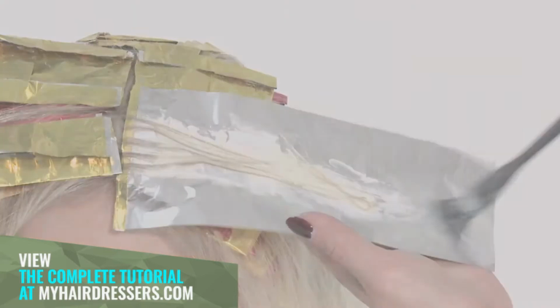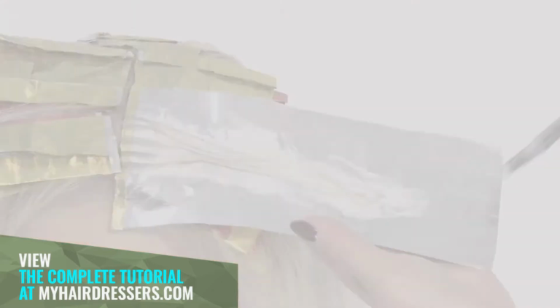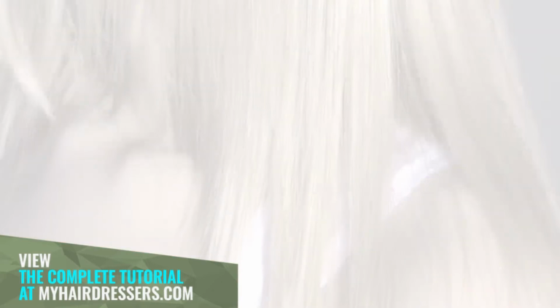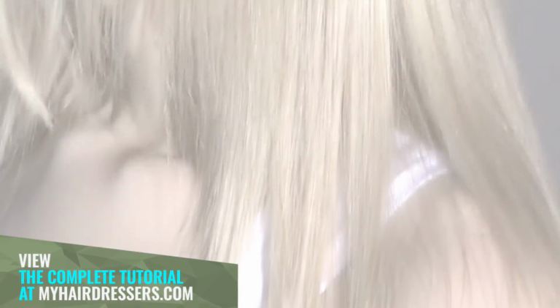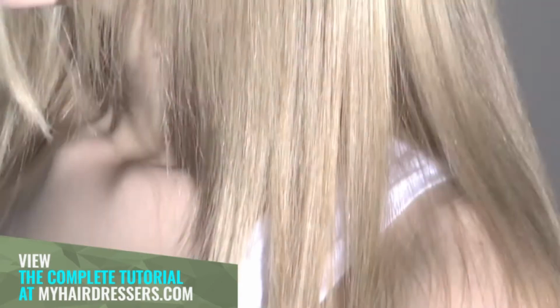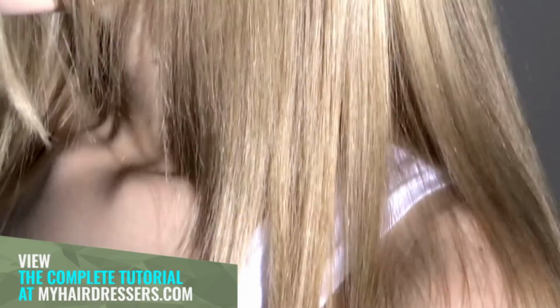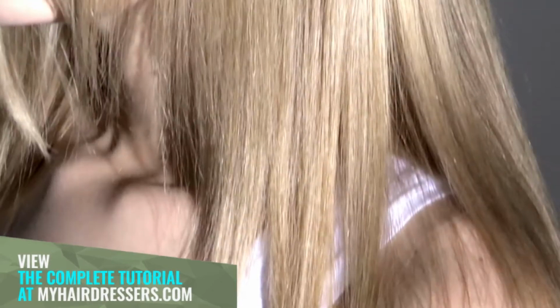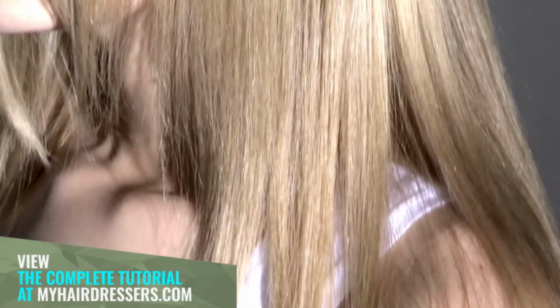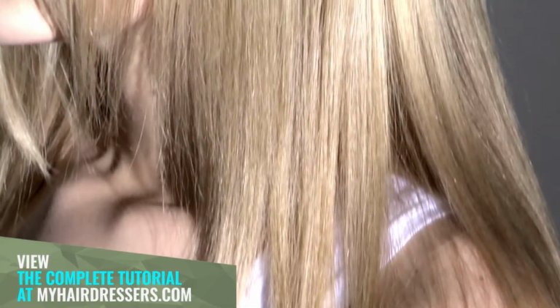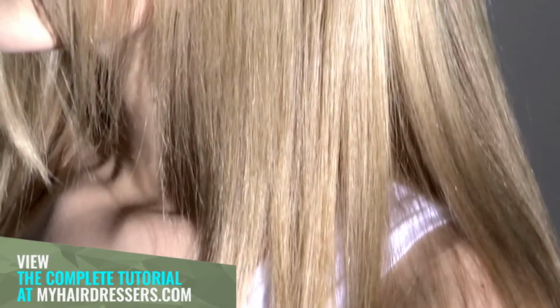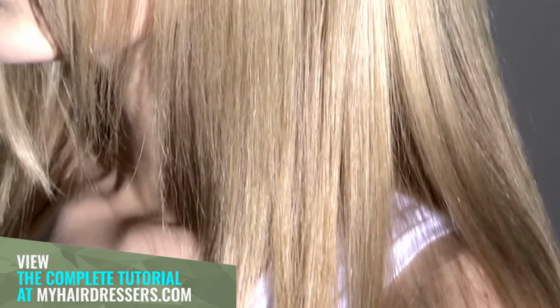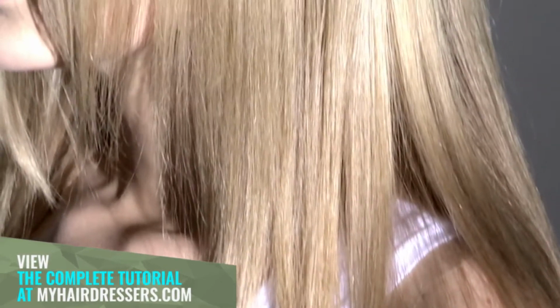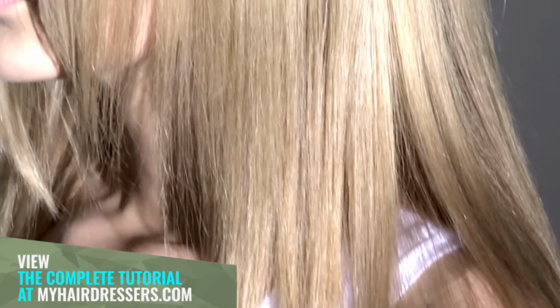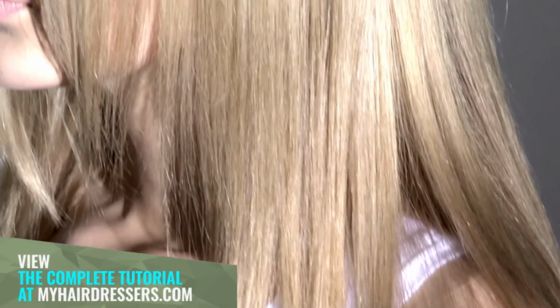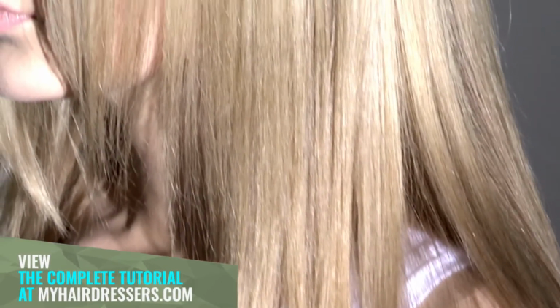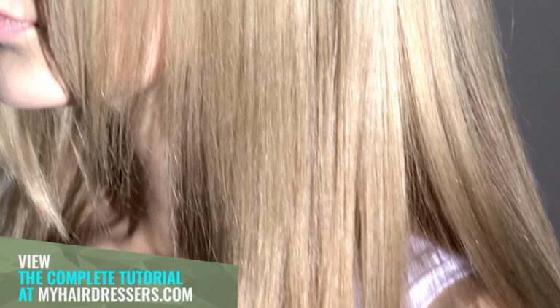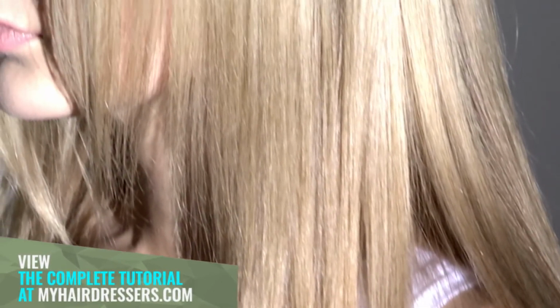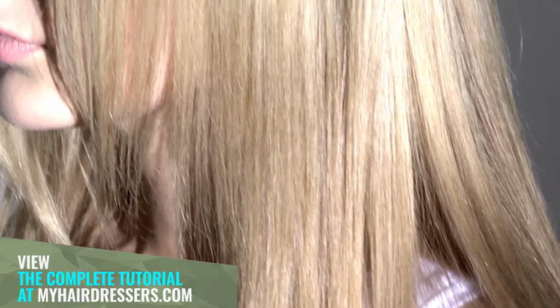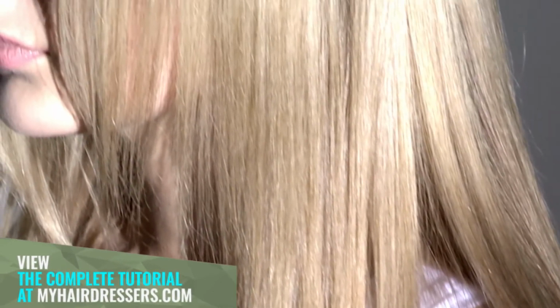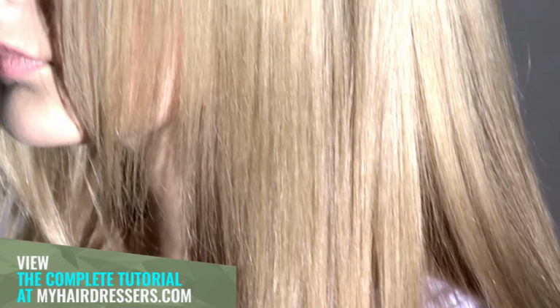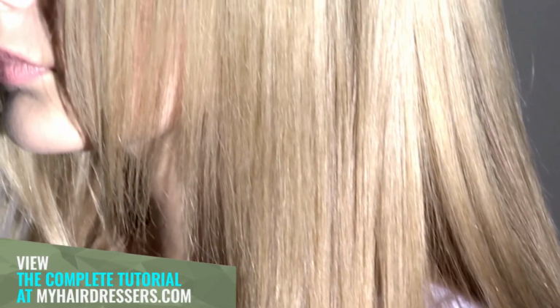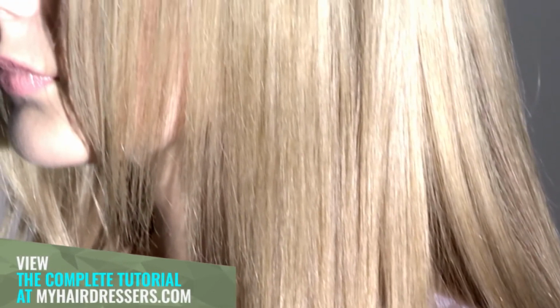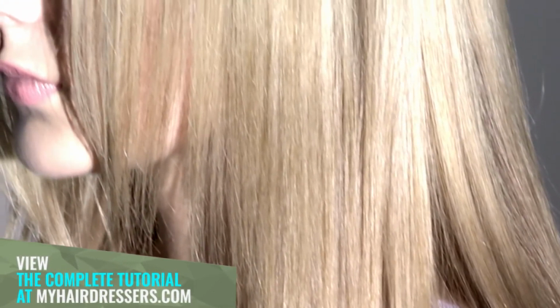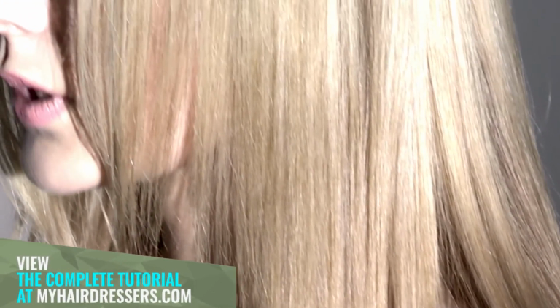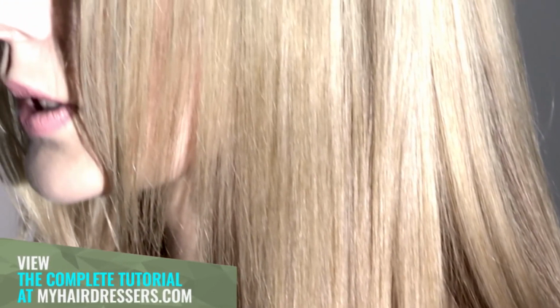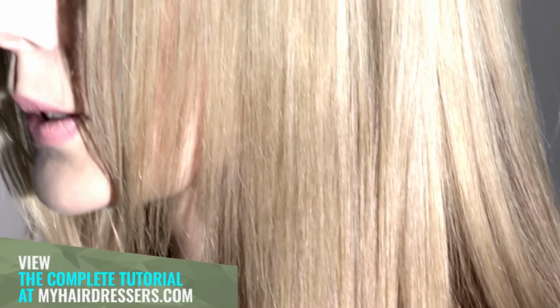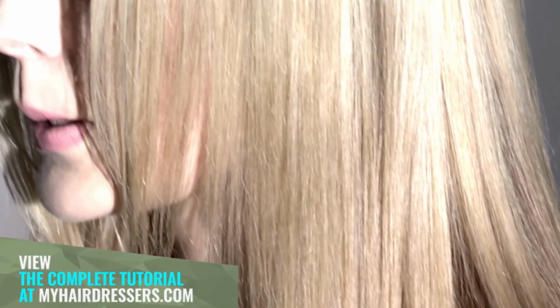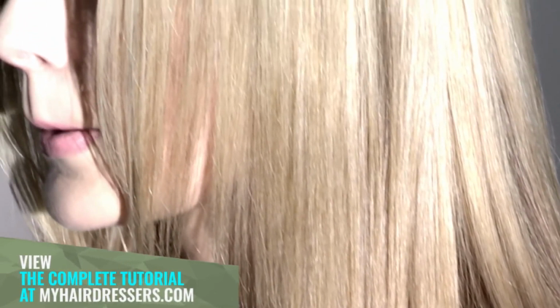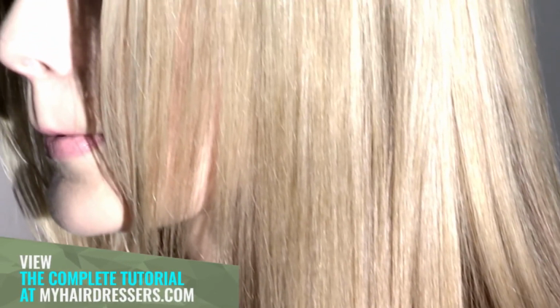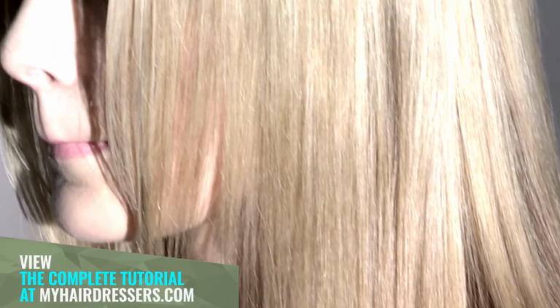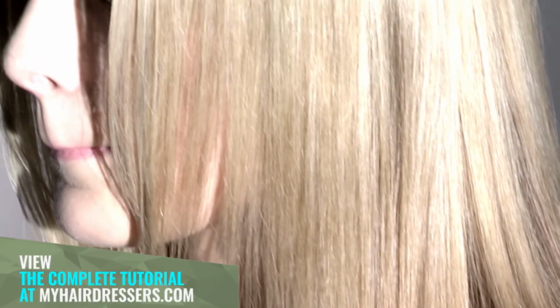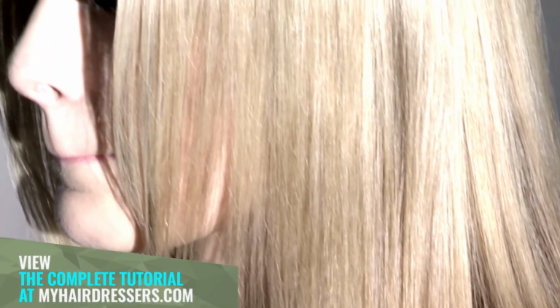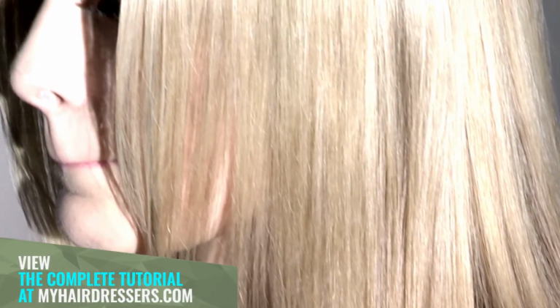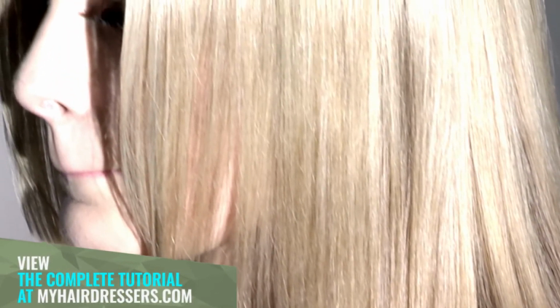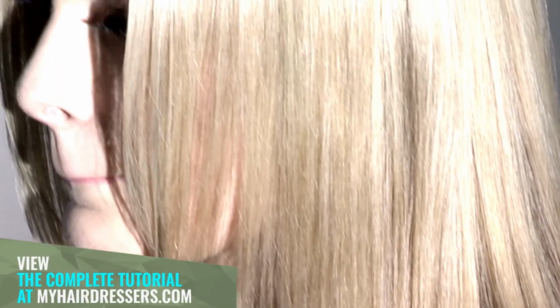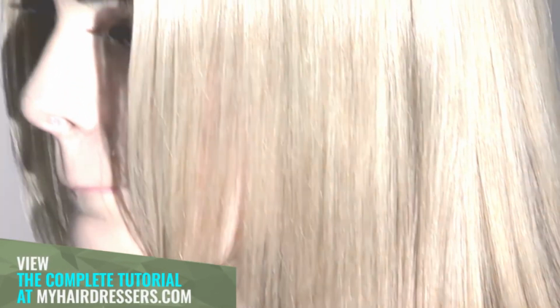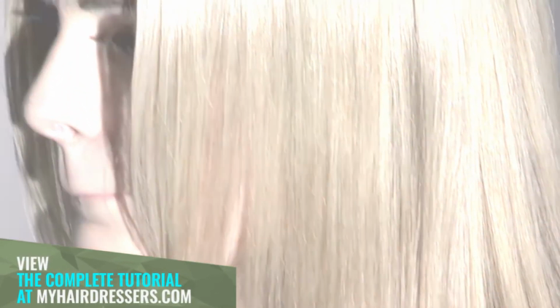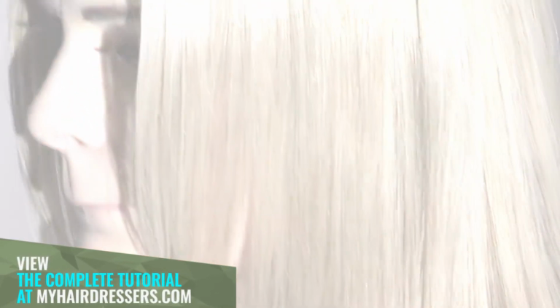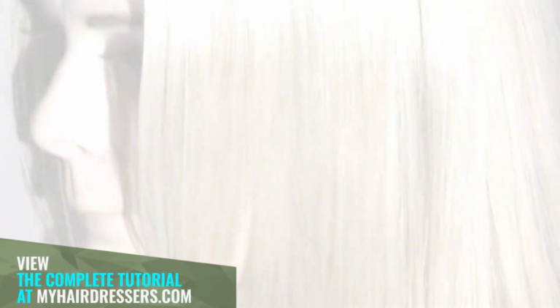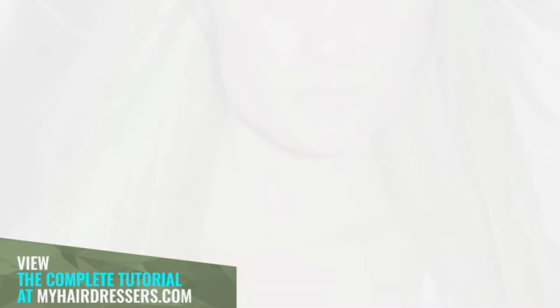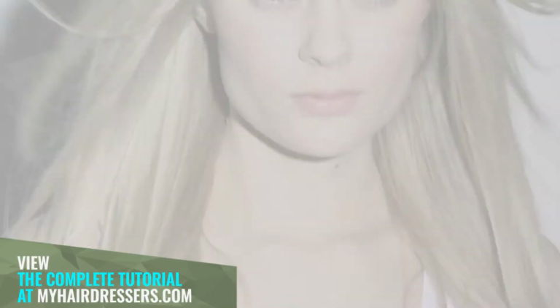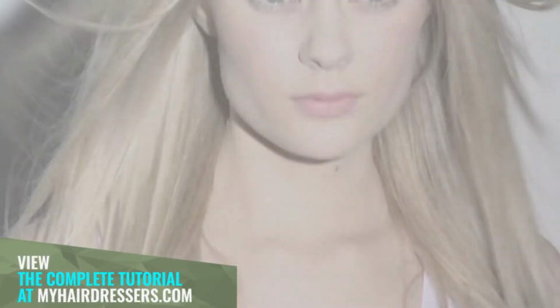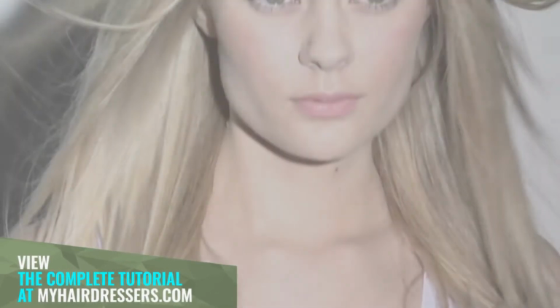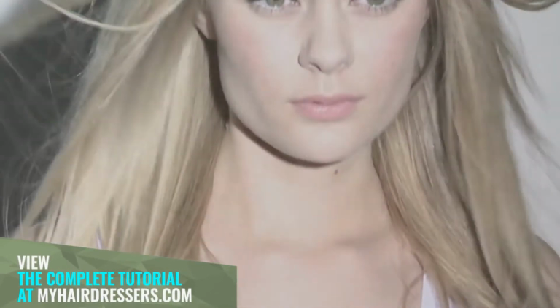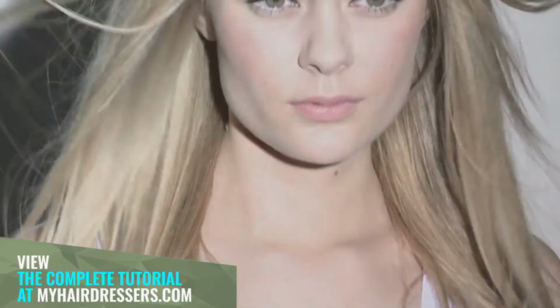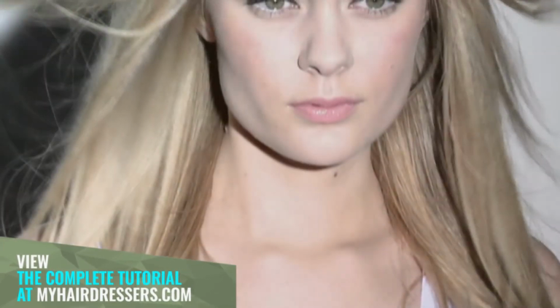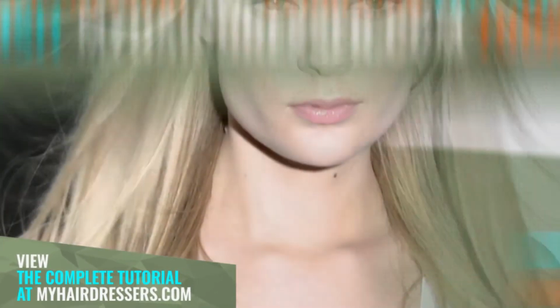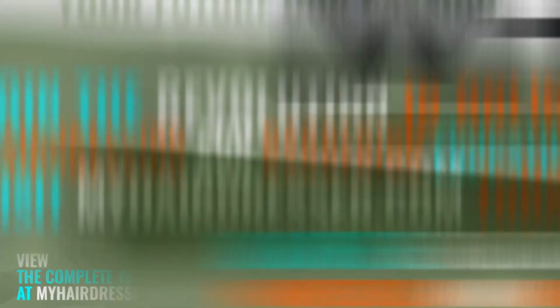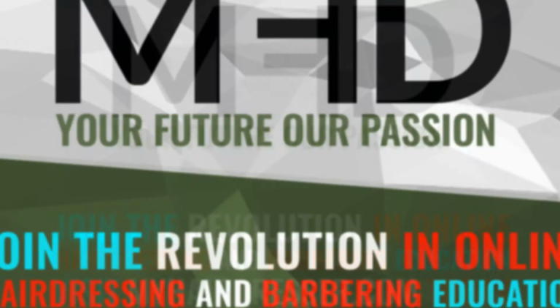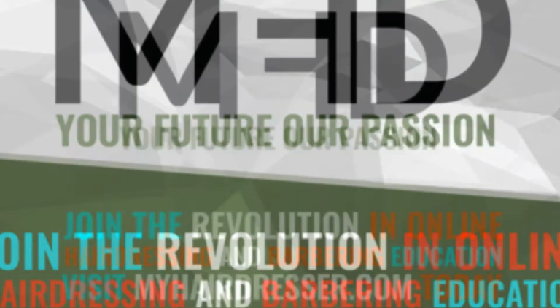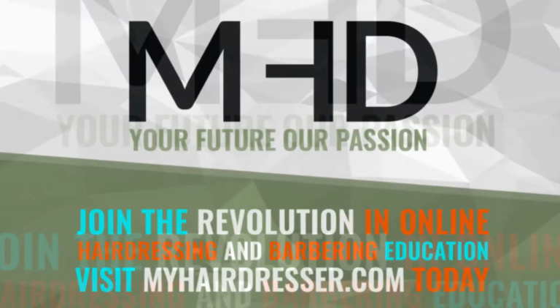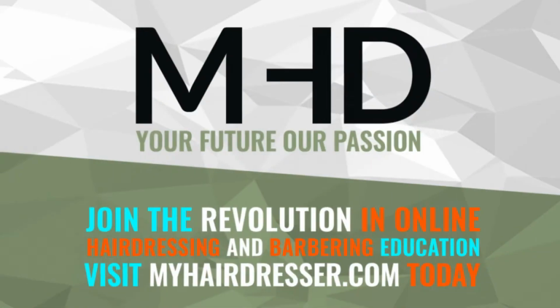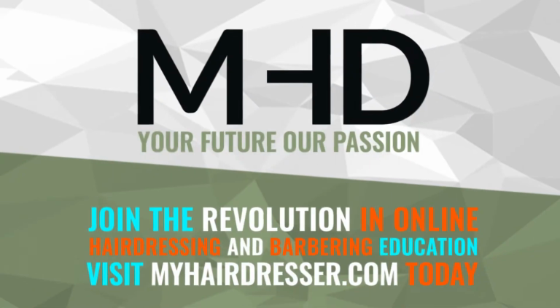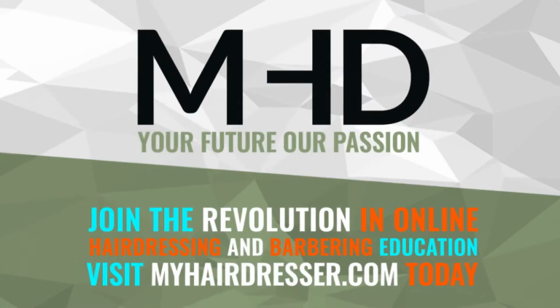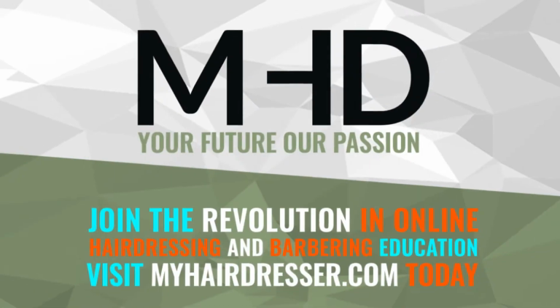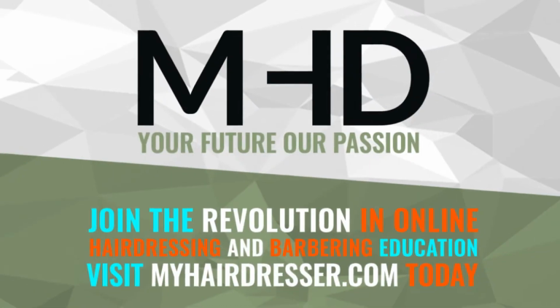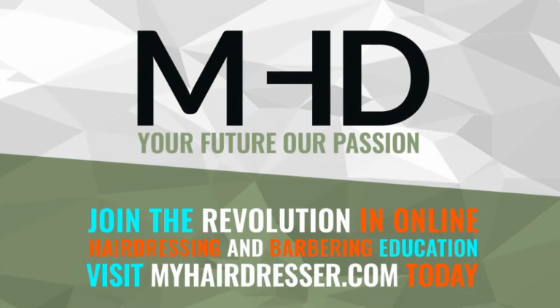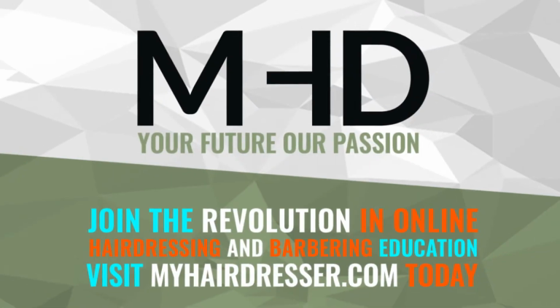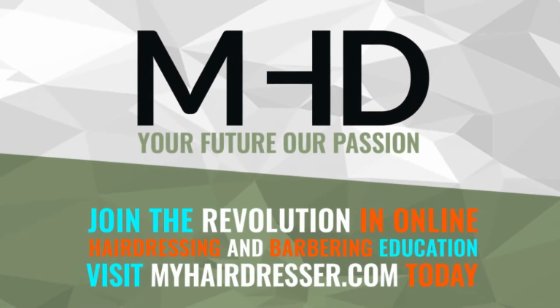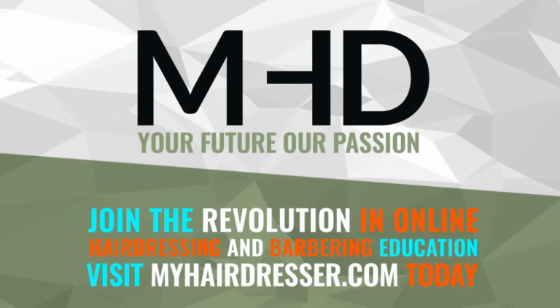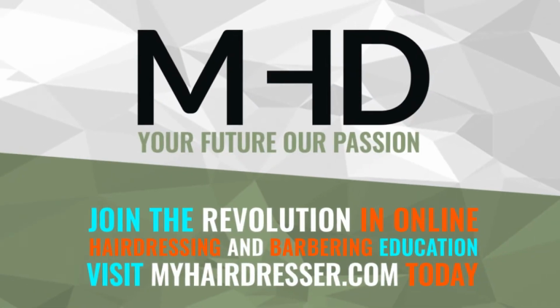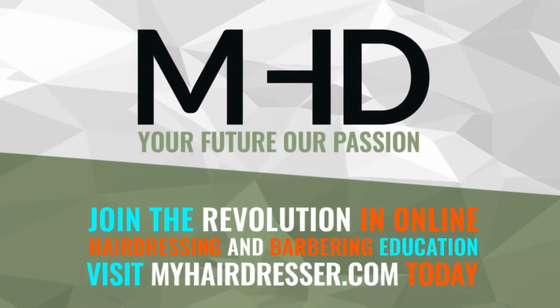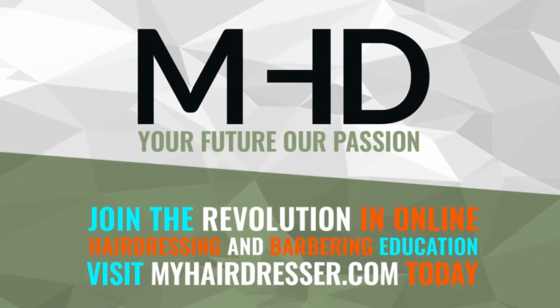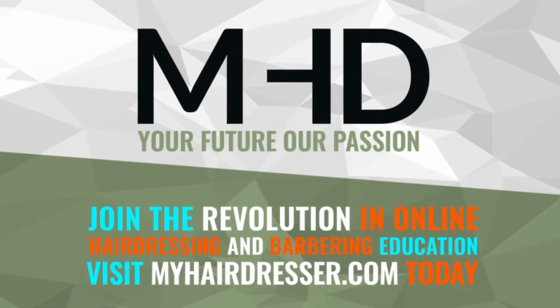The final result: a beautiful blend of golden brown tones and light blonde for an even, natural look.